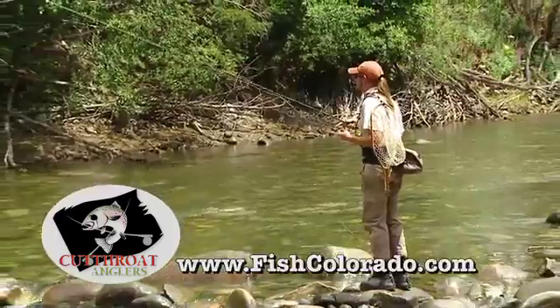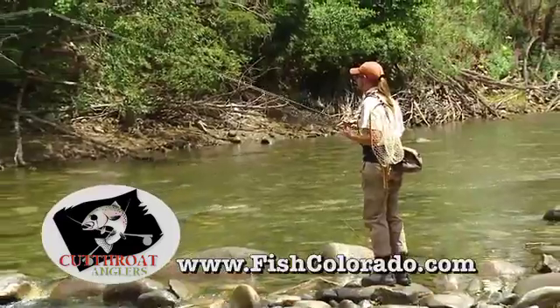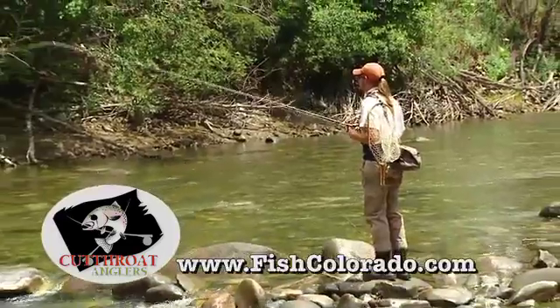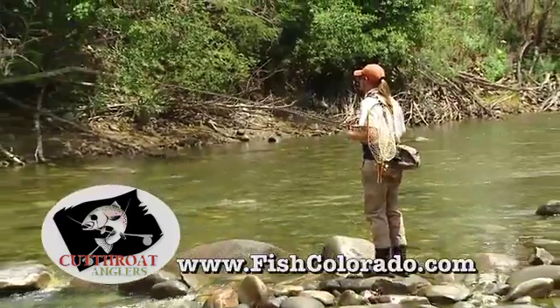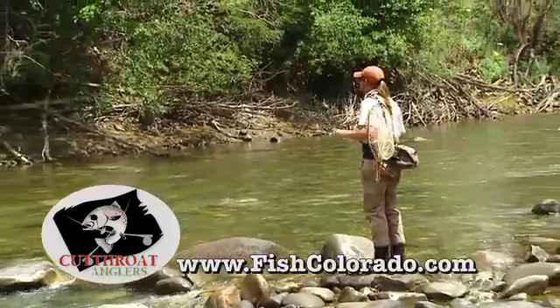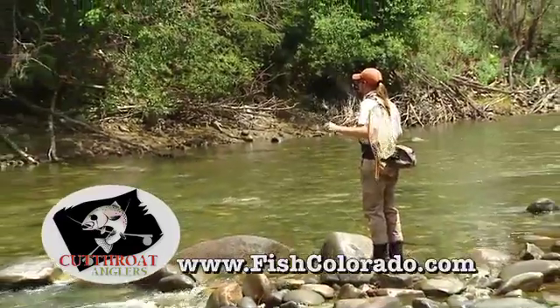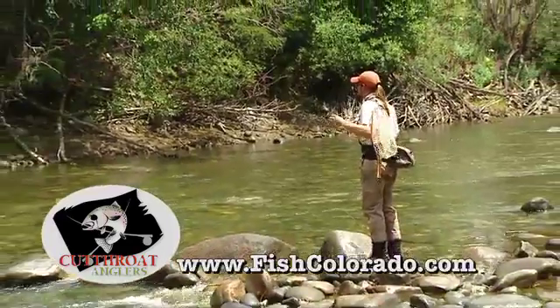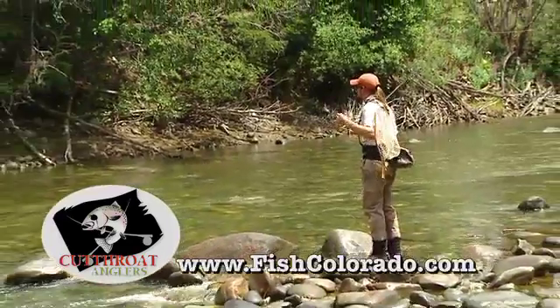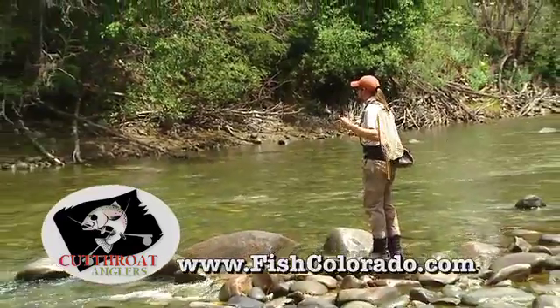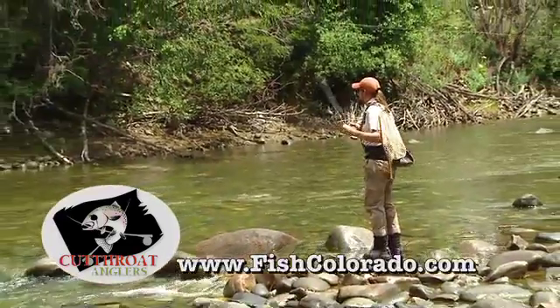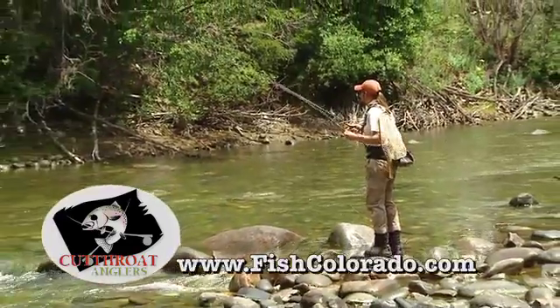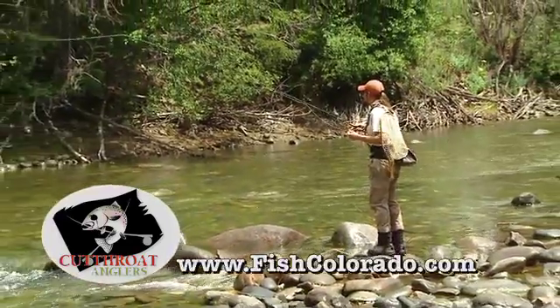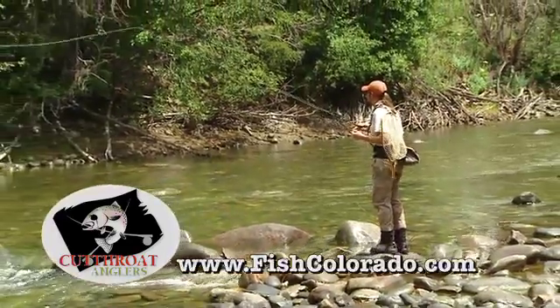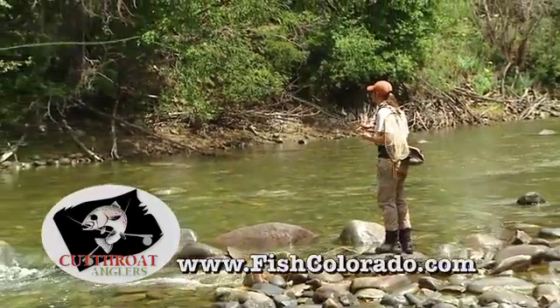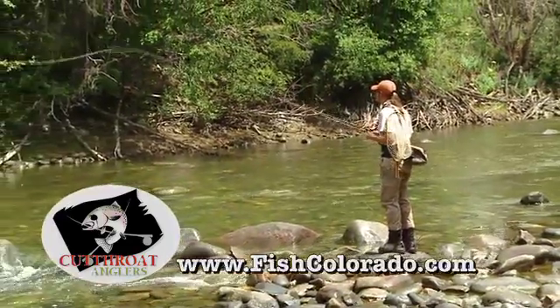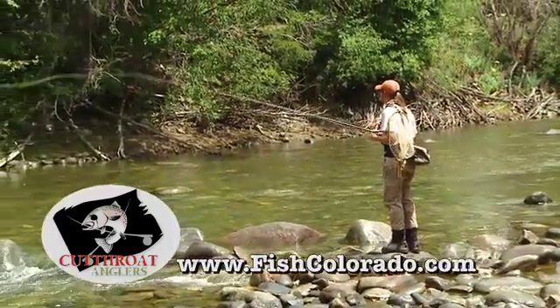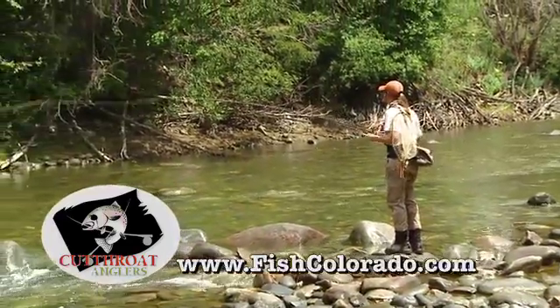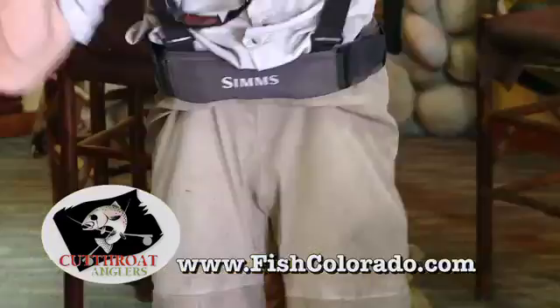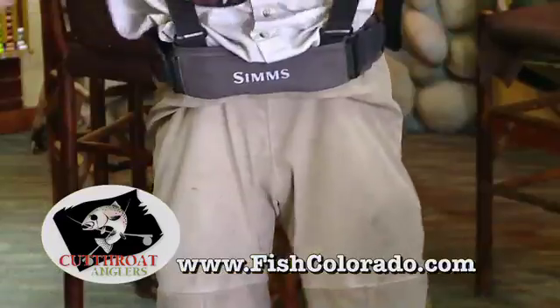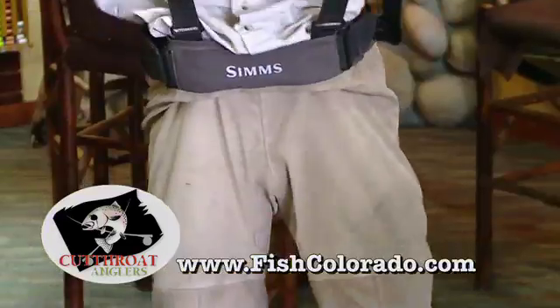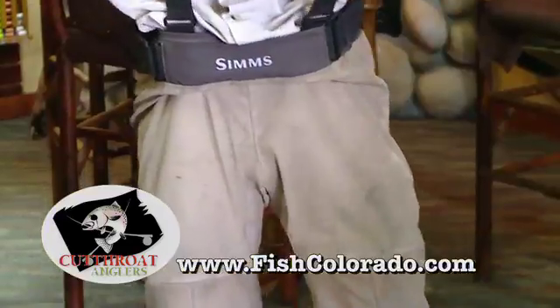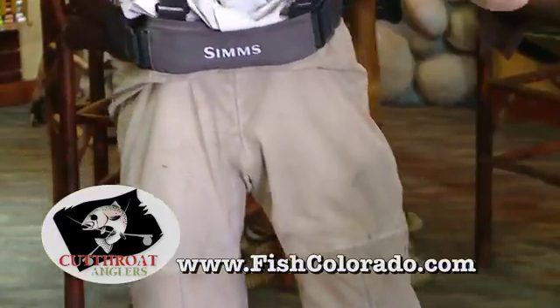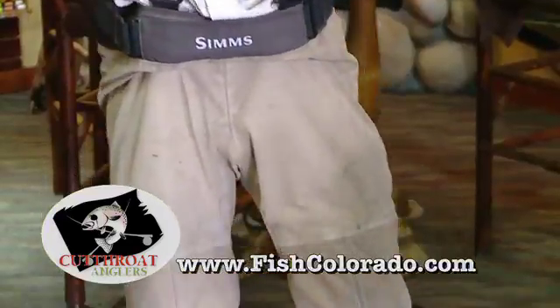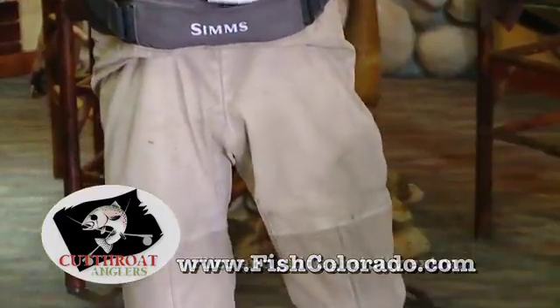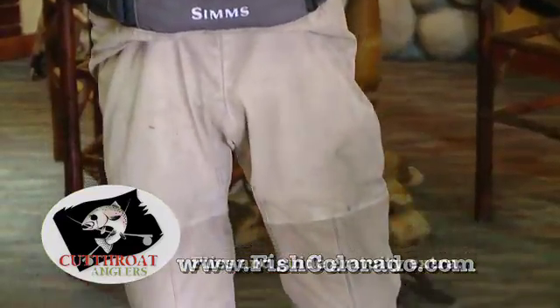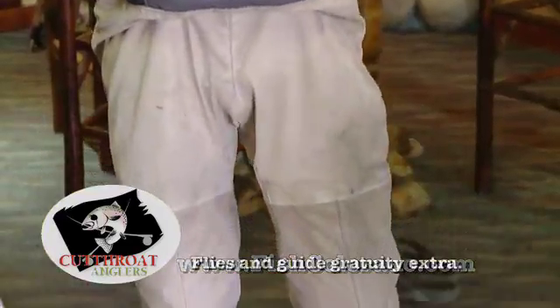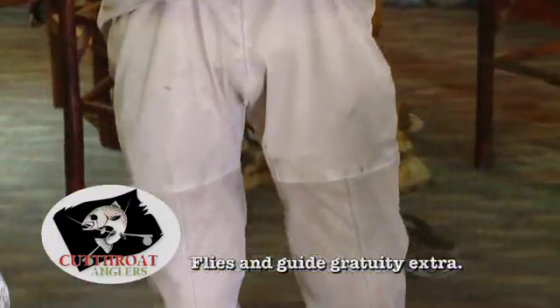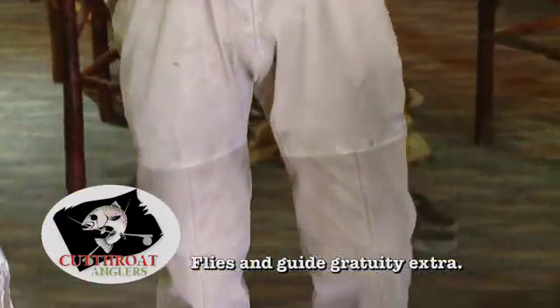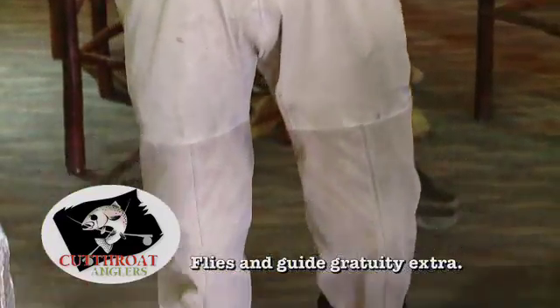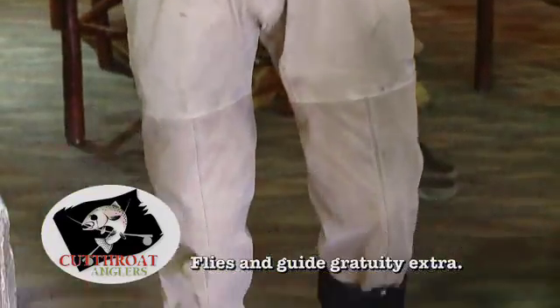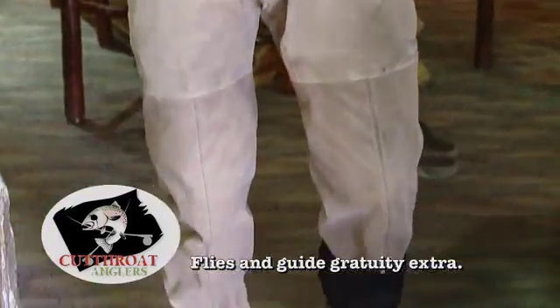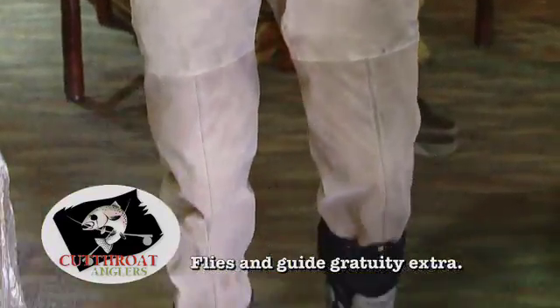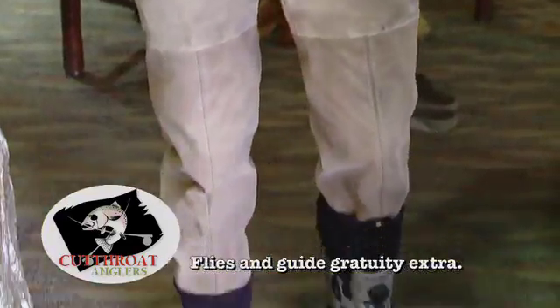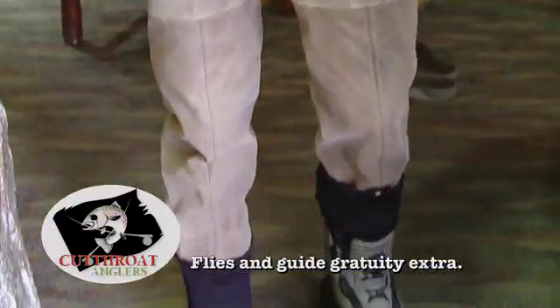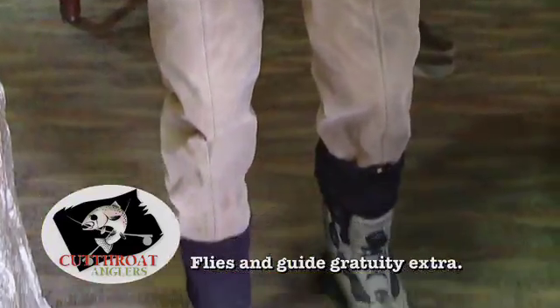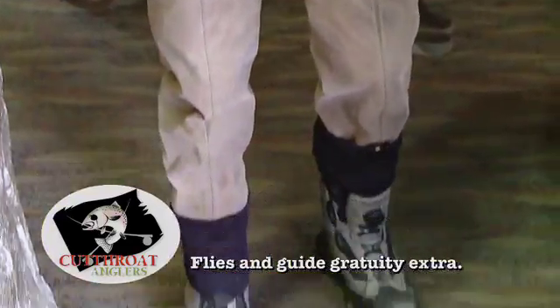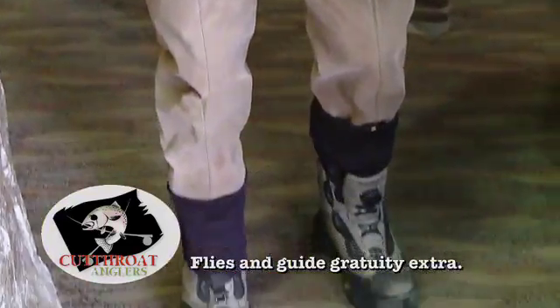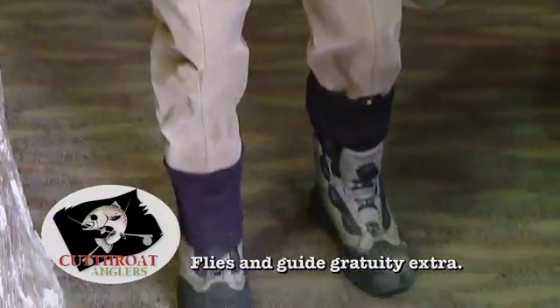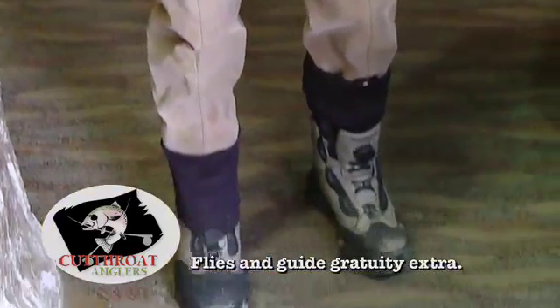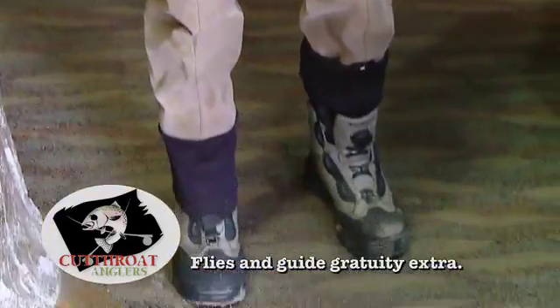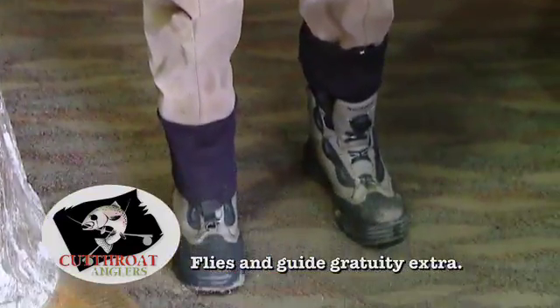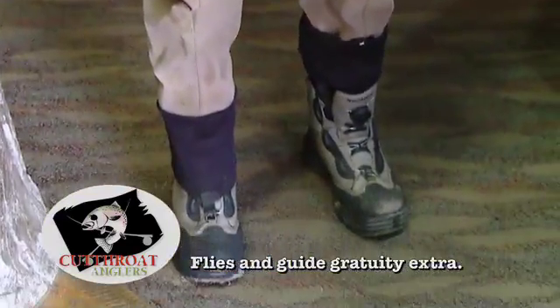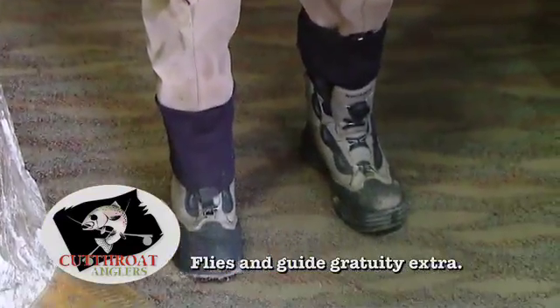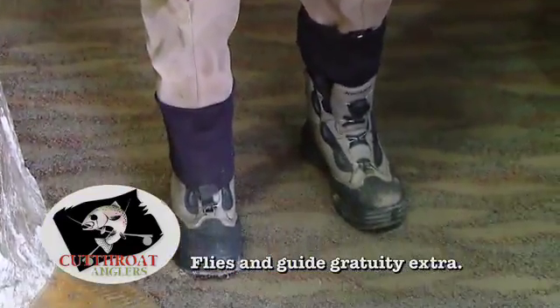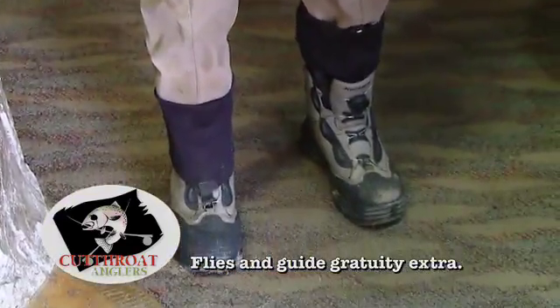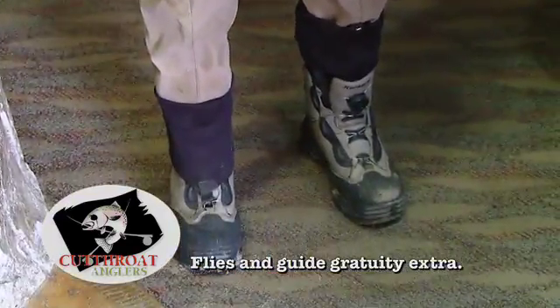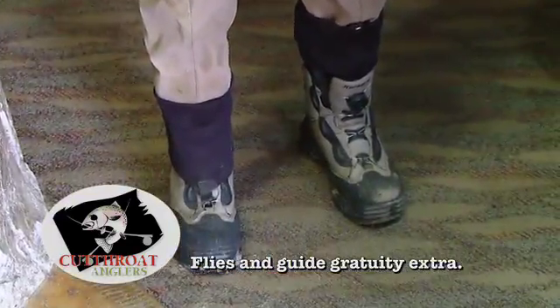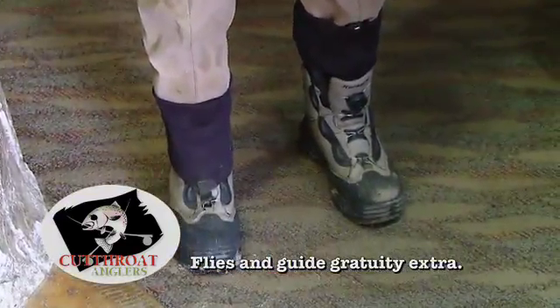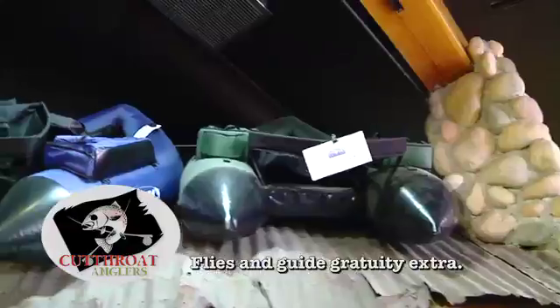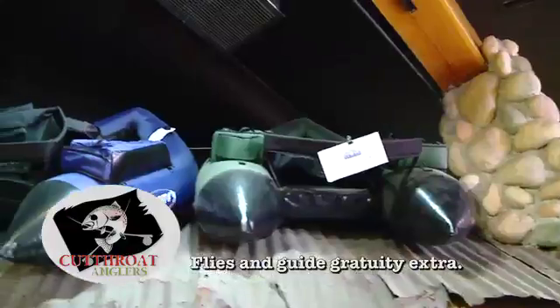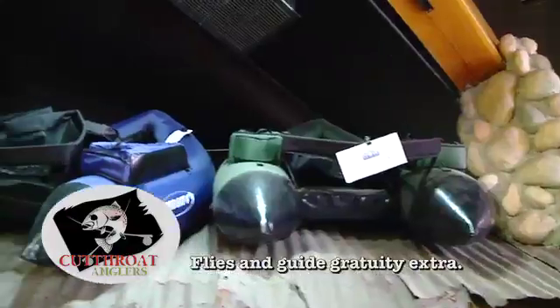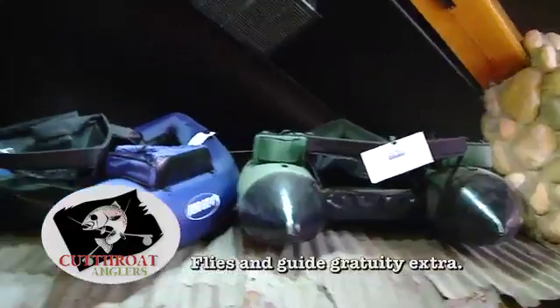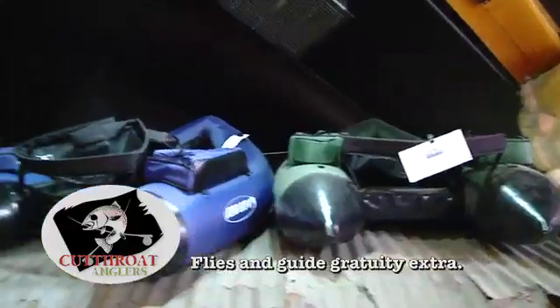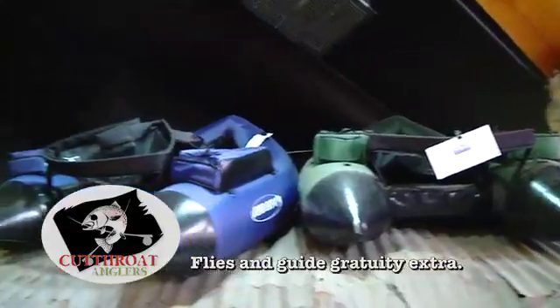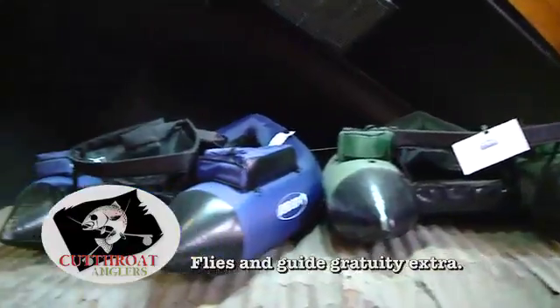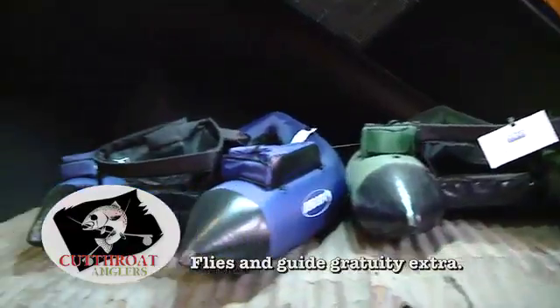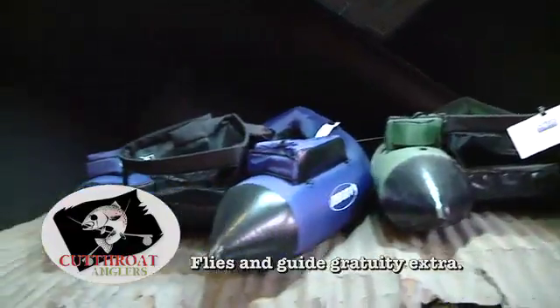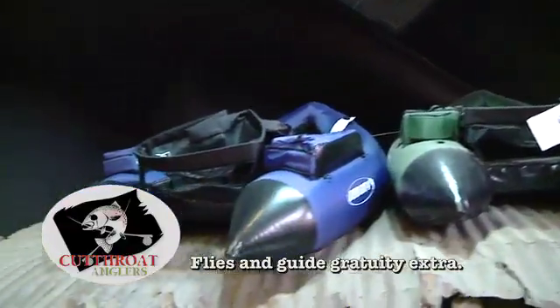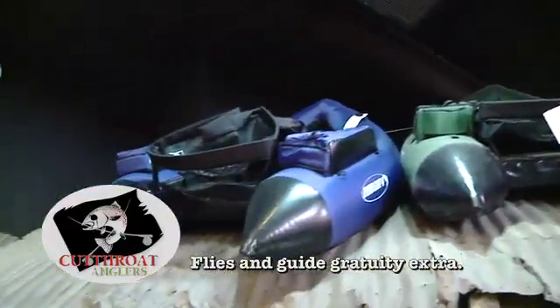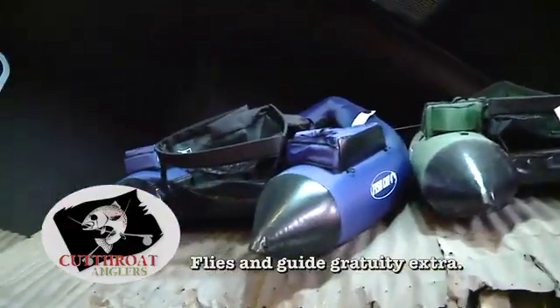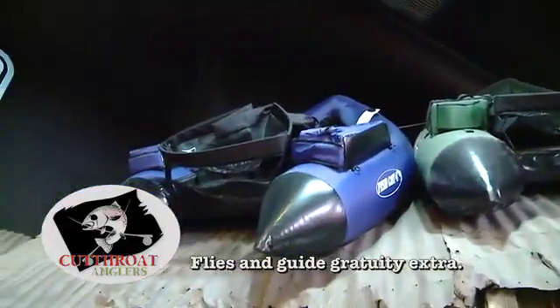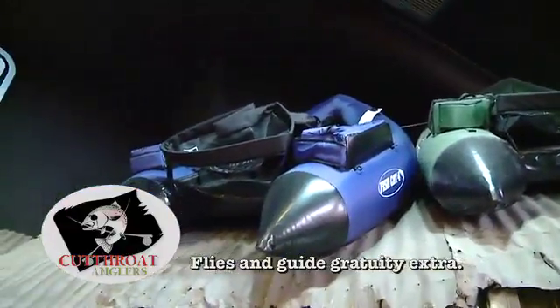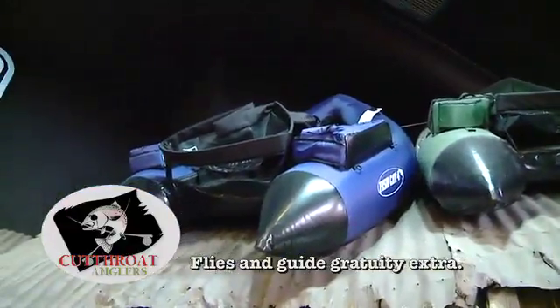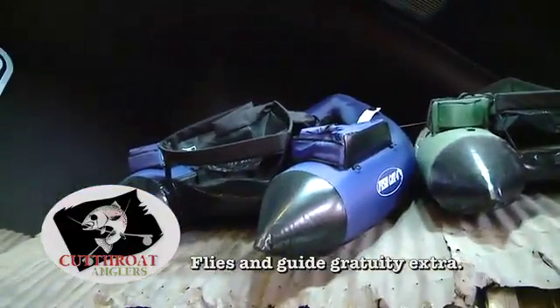When you book a trip with Cutthroat Anglers, everything's going to be included in the price — rod, reel, waders, boots, everything you're going to need for a day on the water.